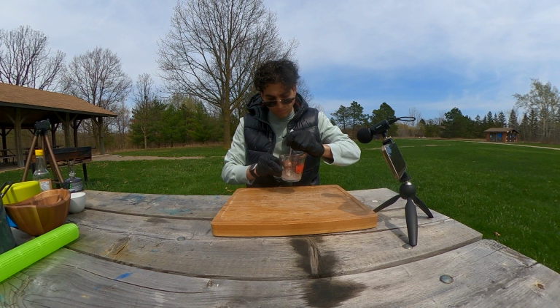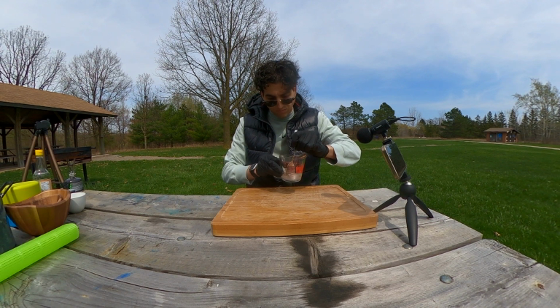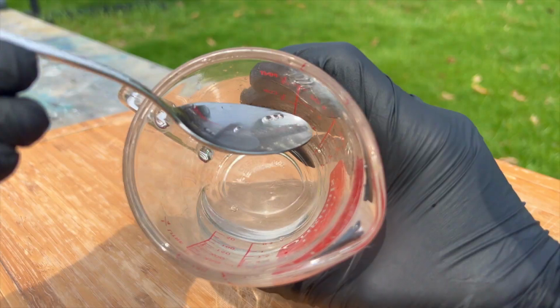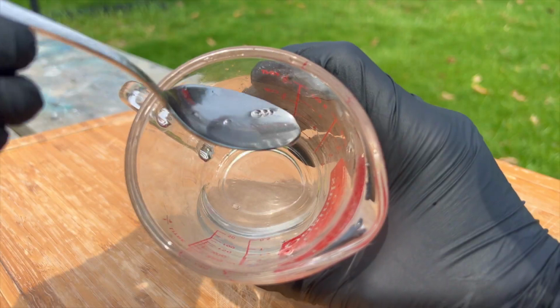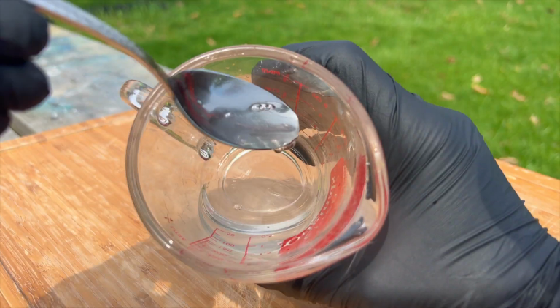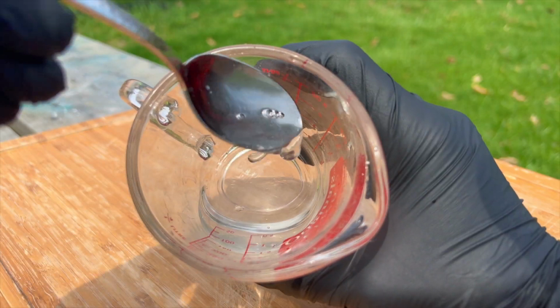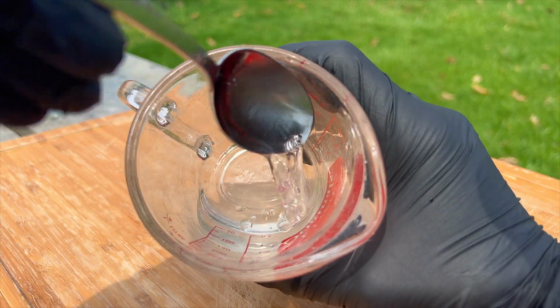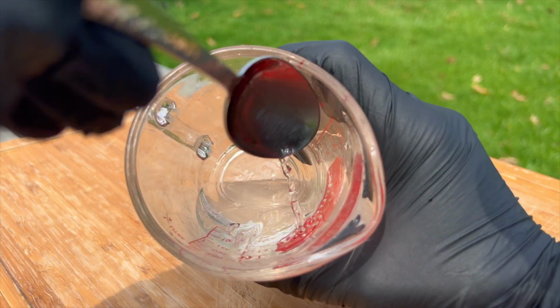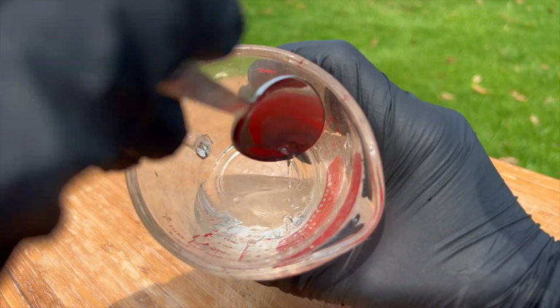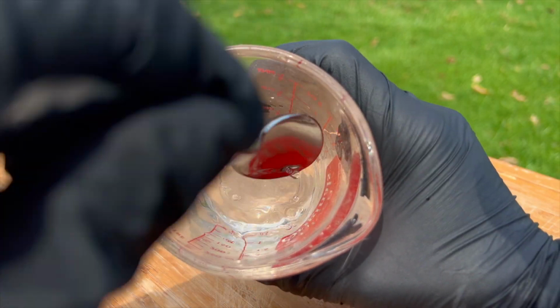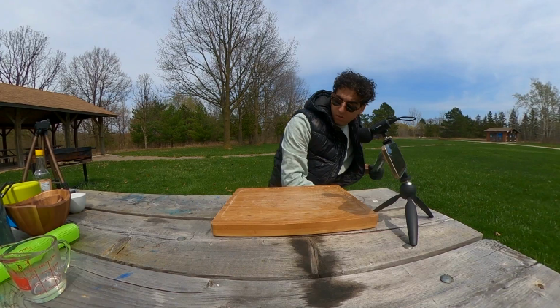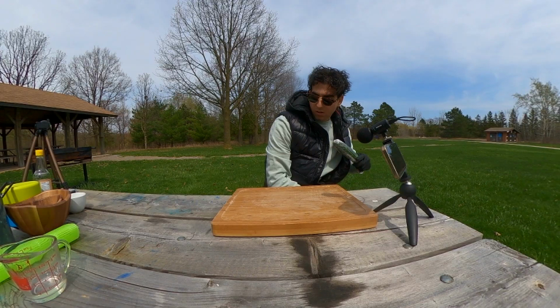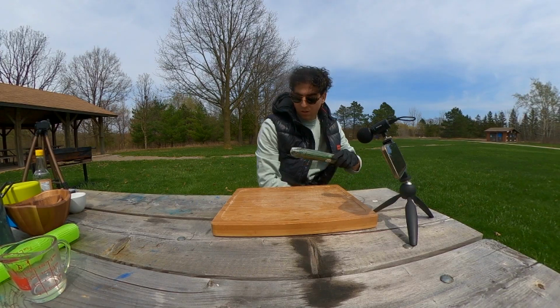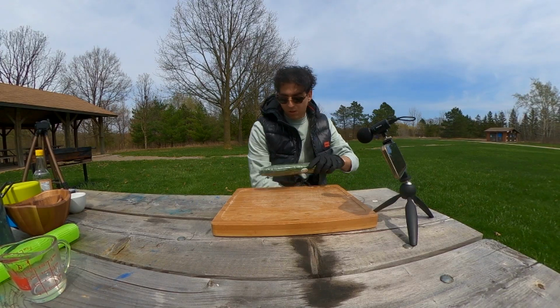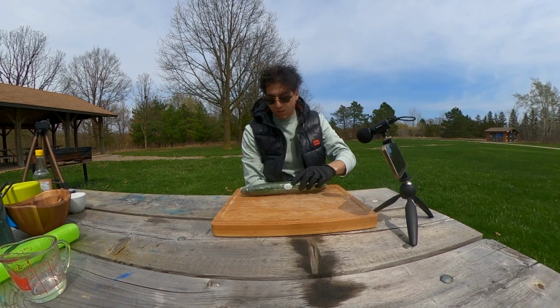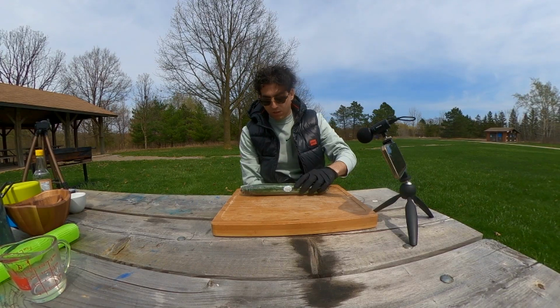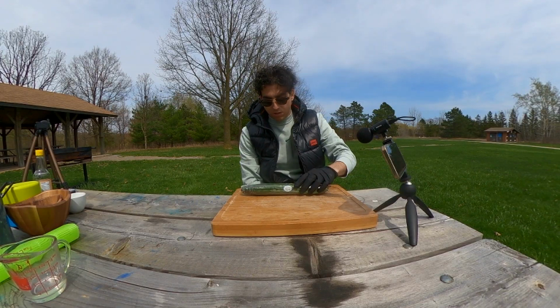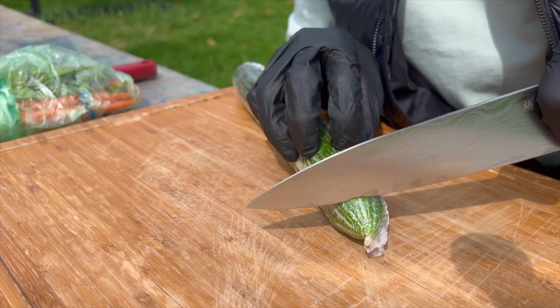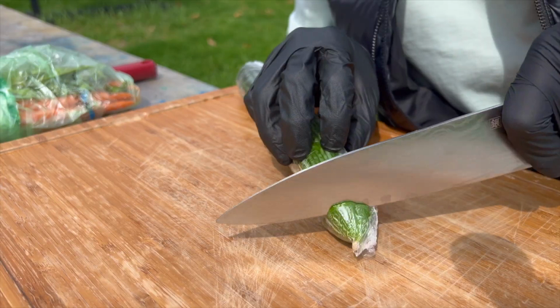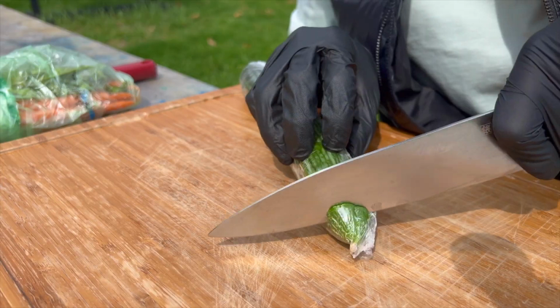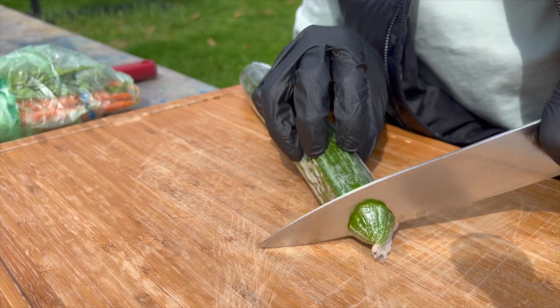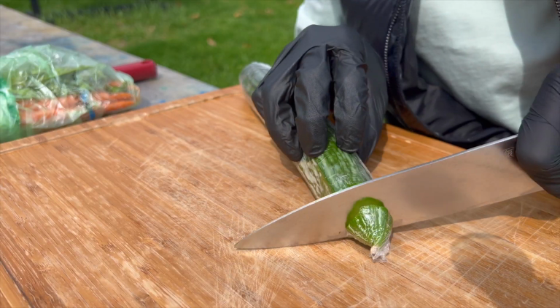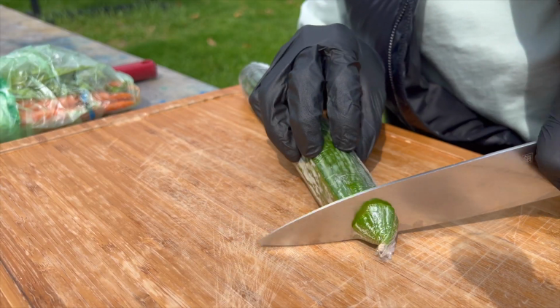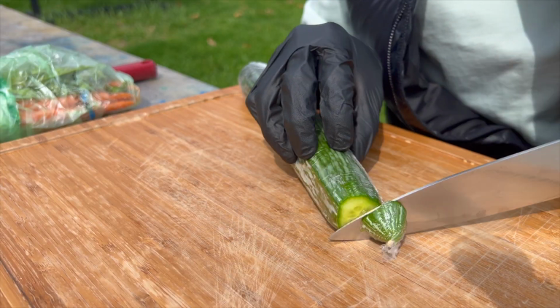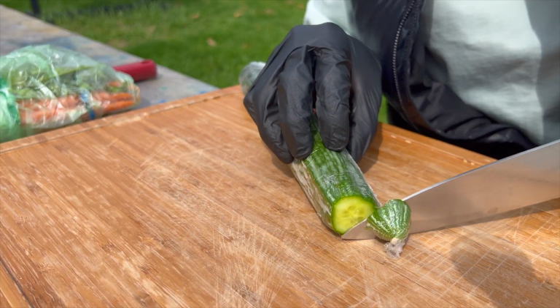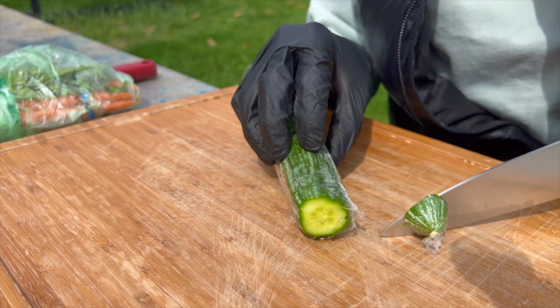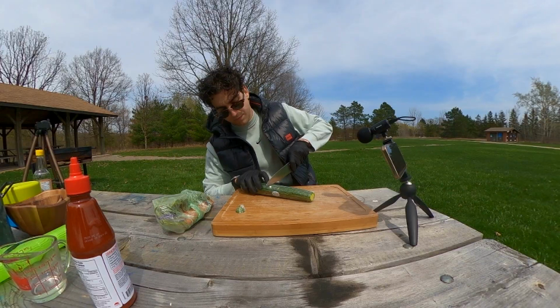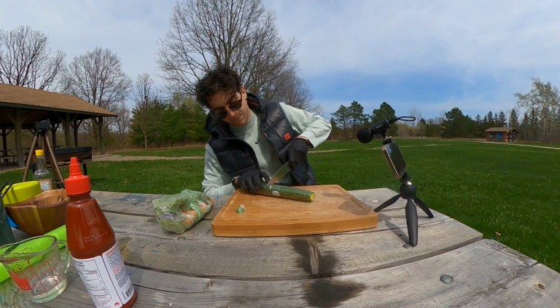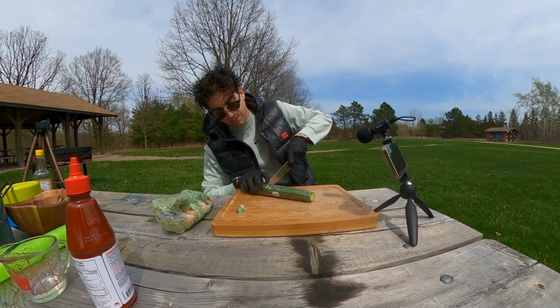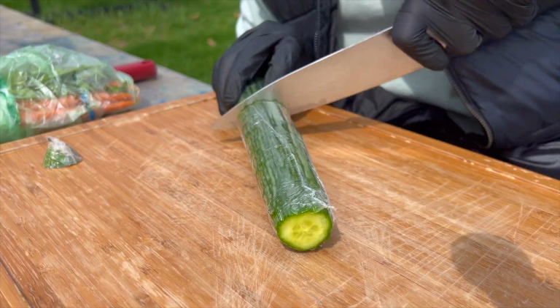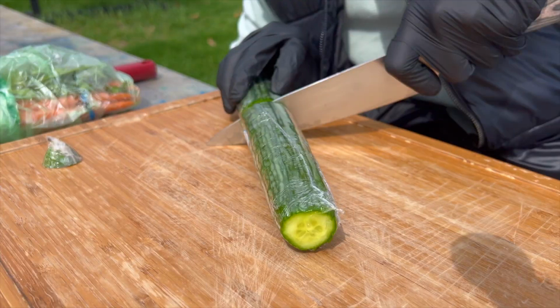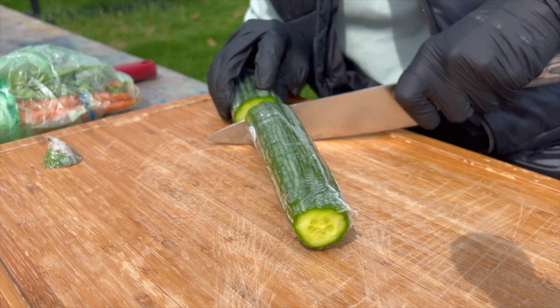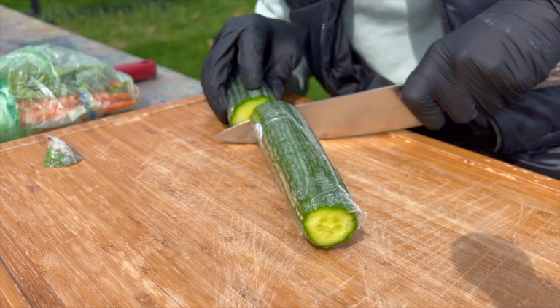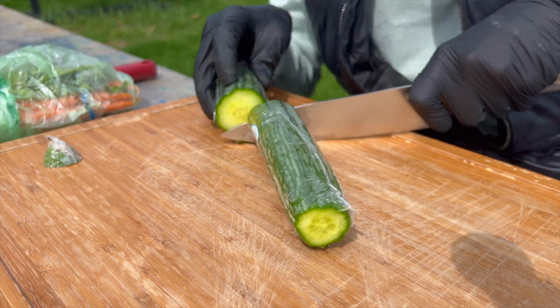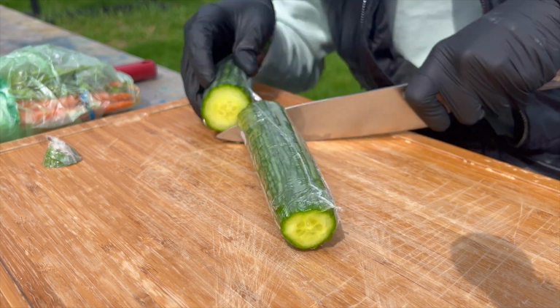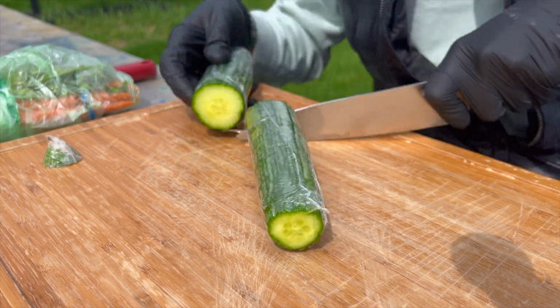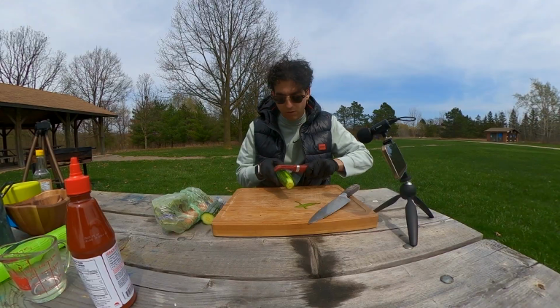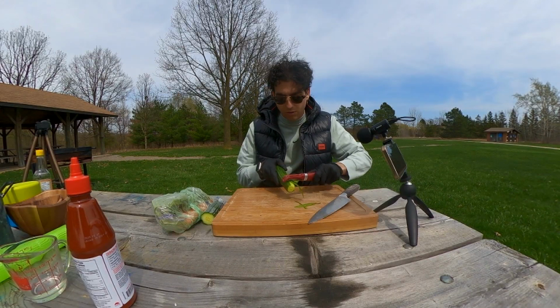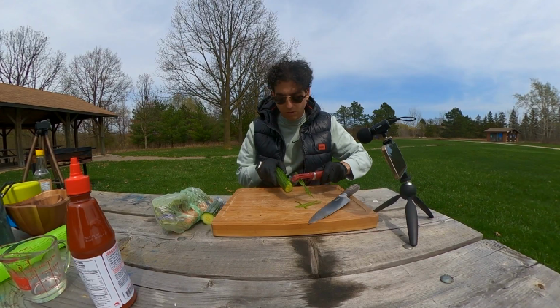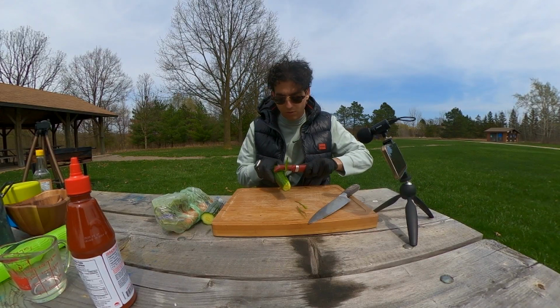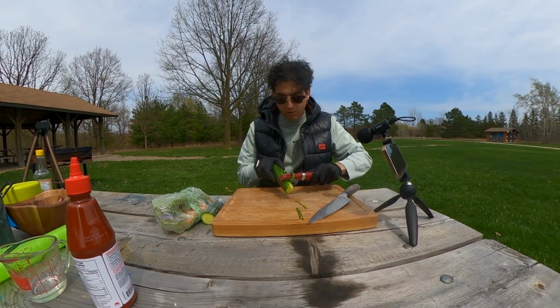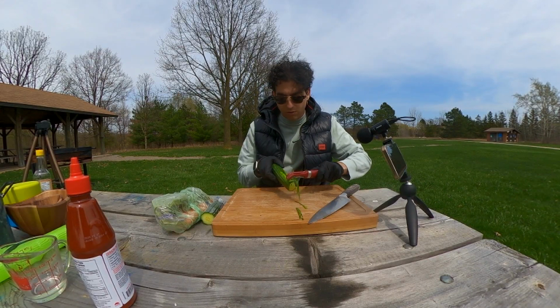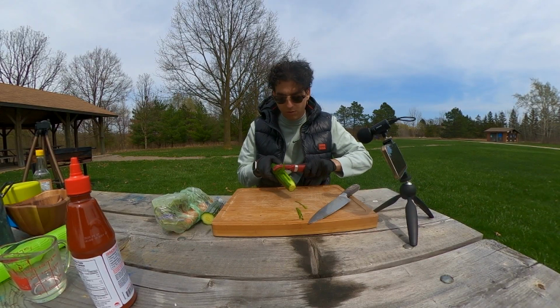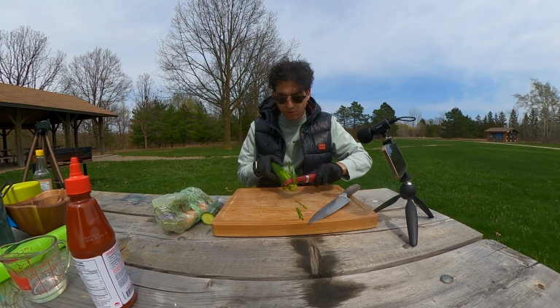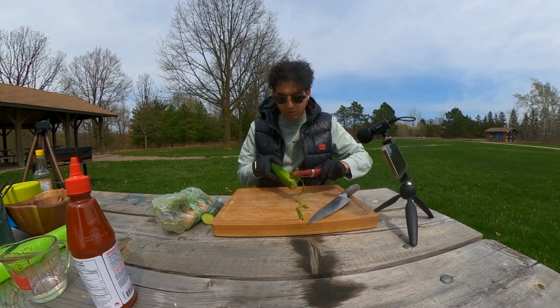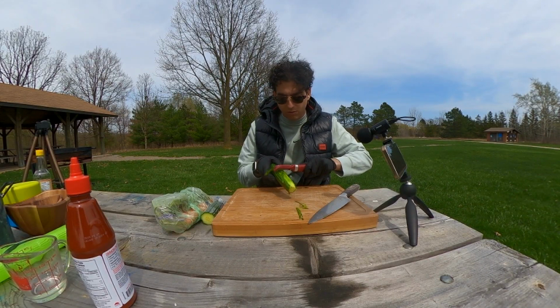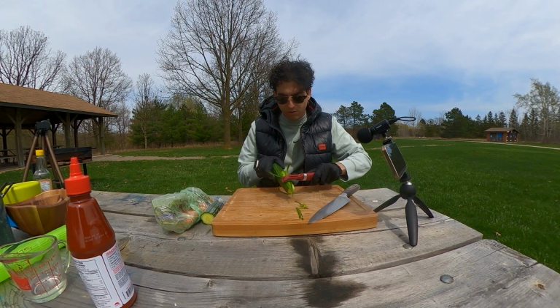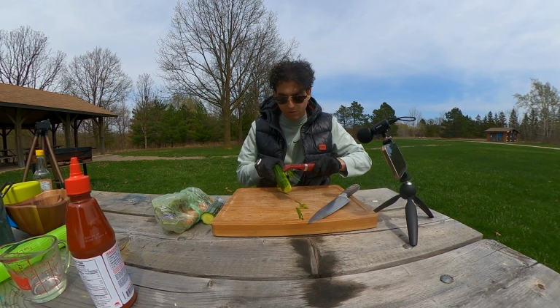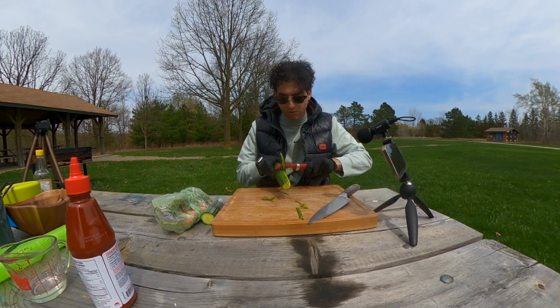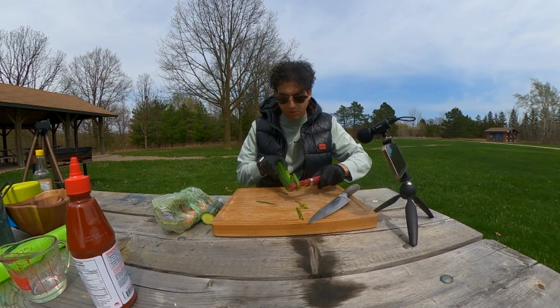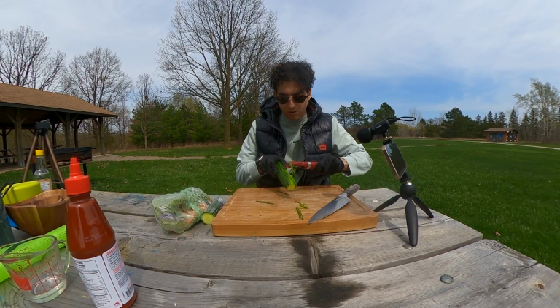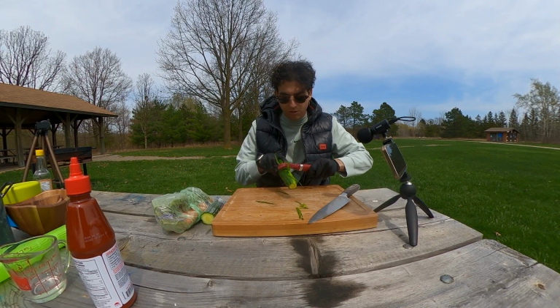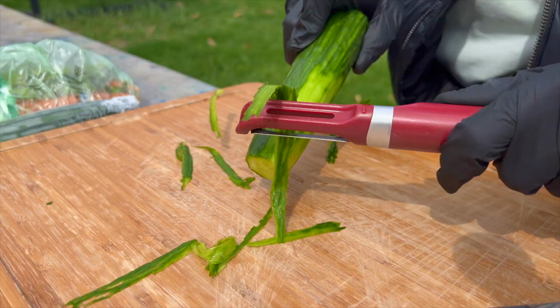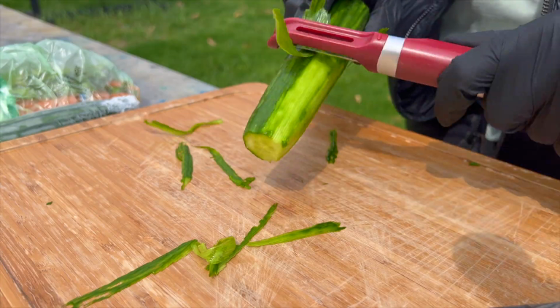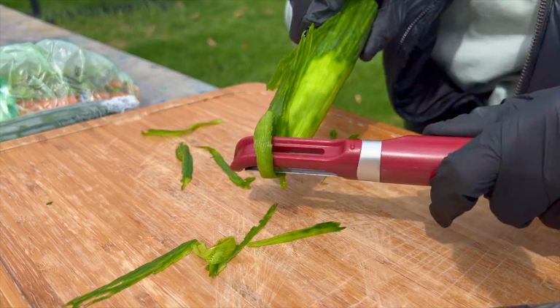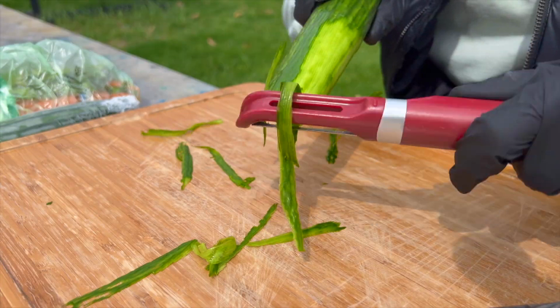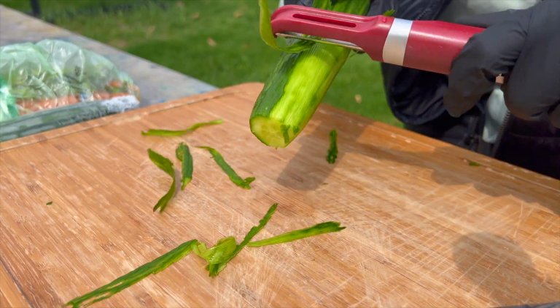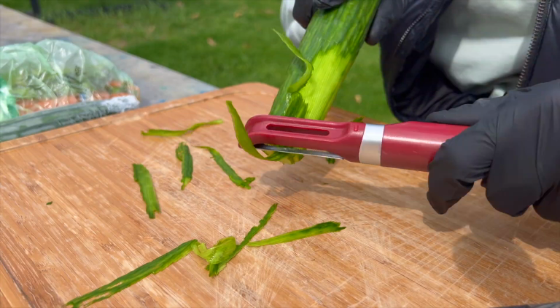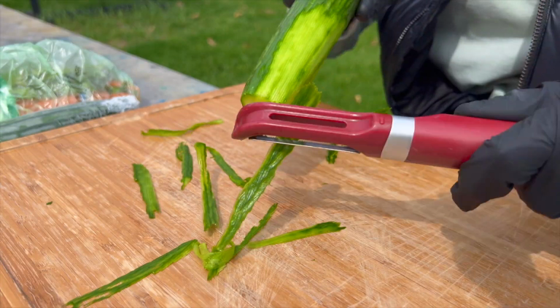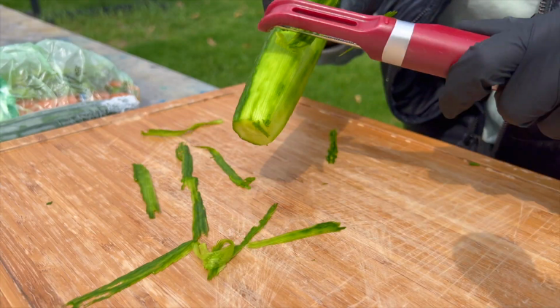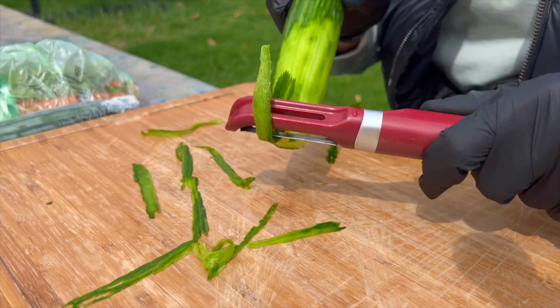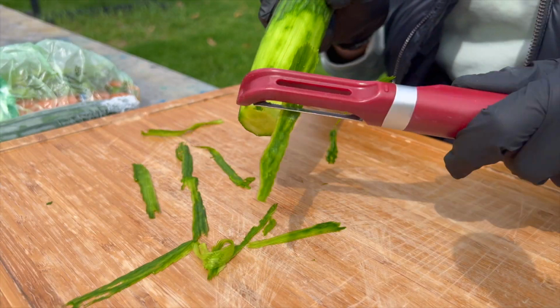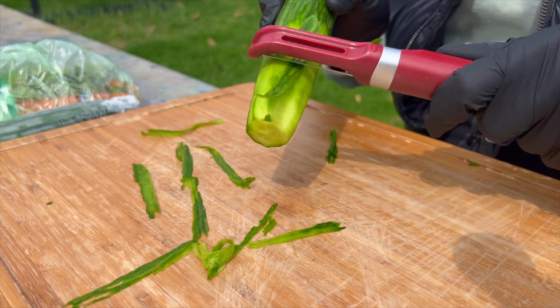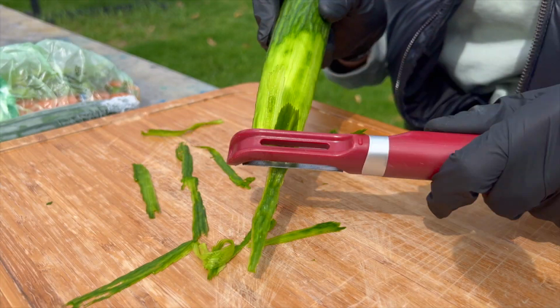Now let's talk about the veggies. Cut the carrots and cucumbers to your desired length and size. Remember, the beauty of sushi is in the personalization.